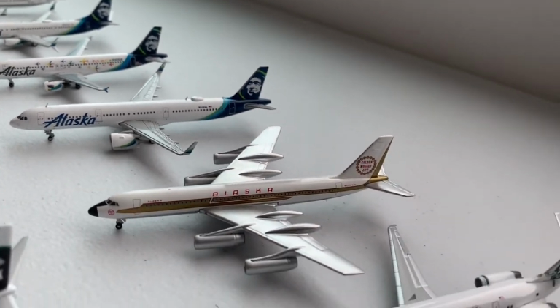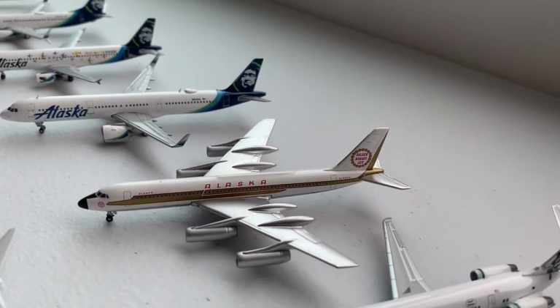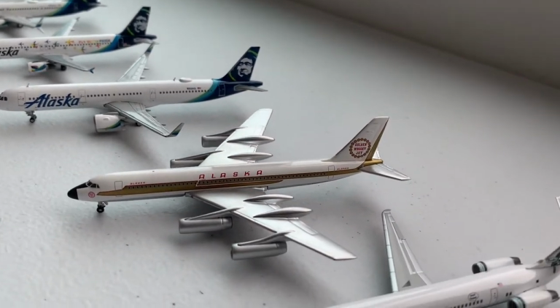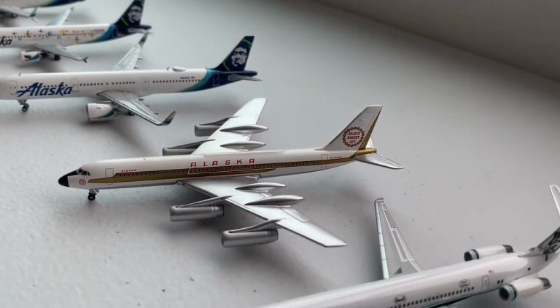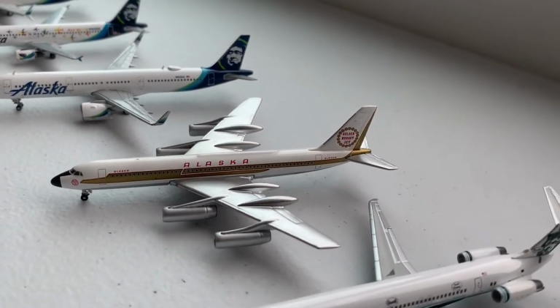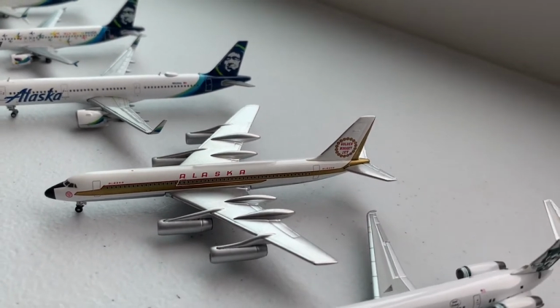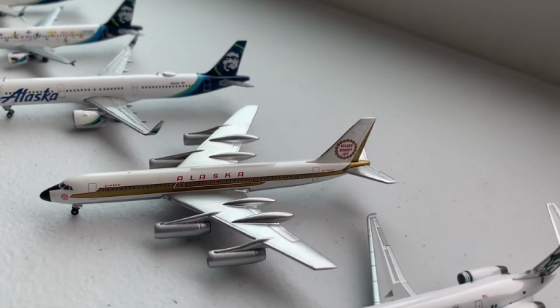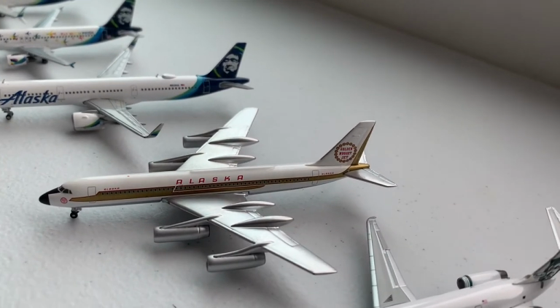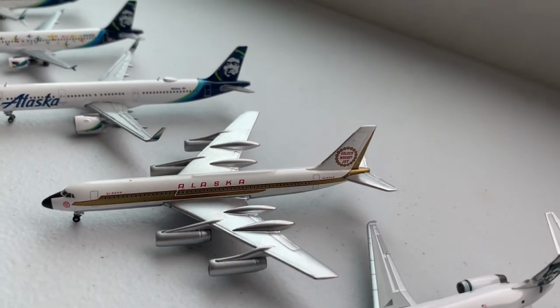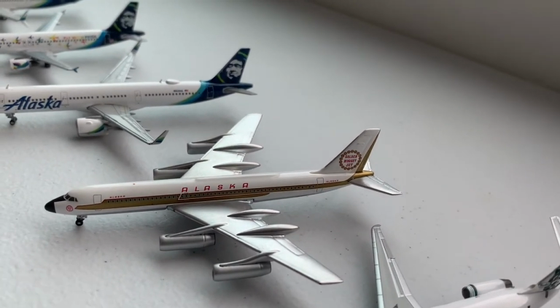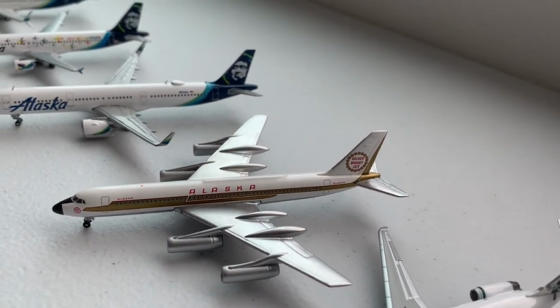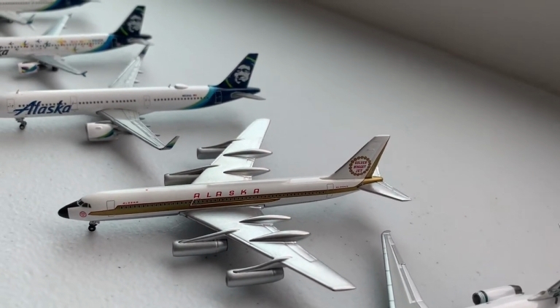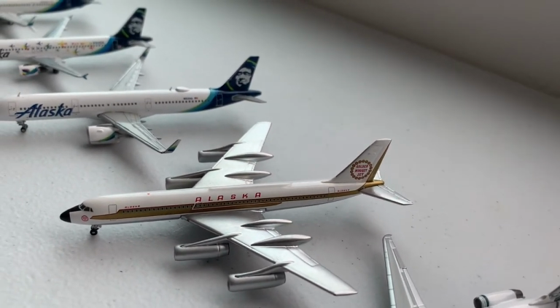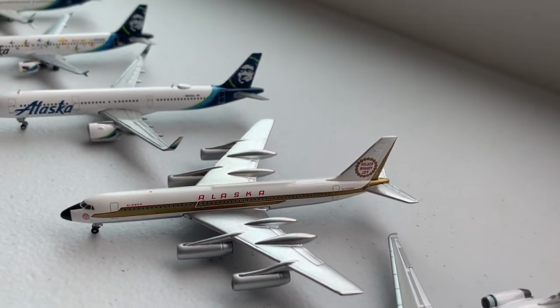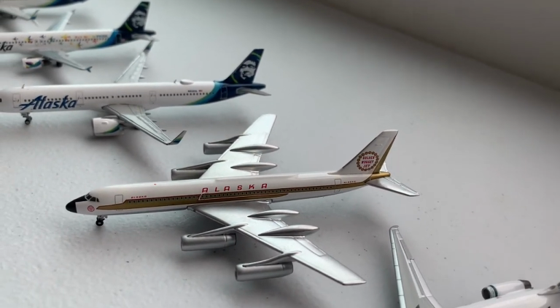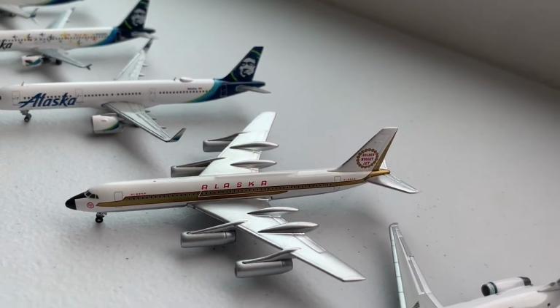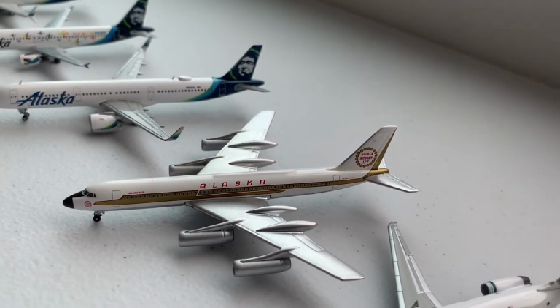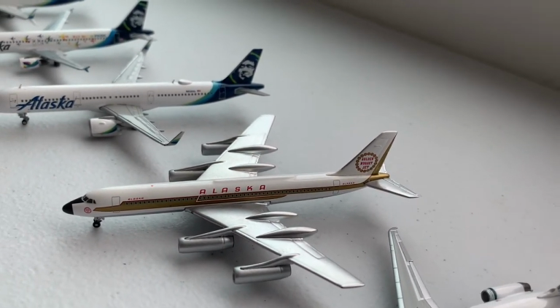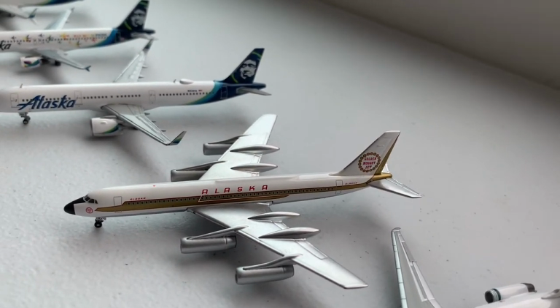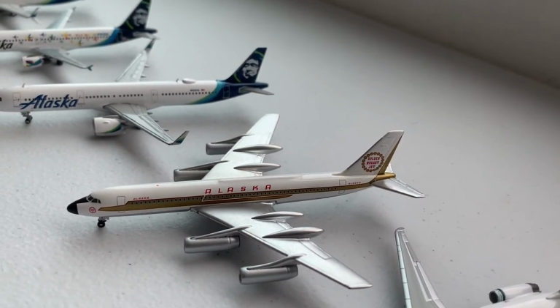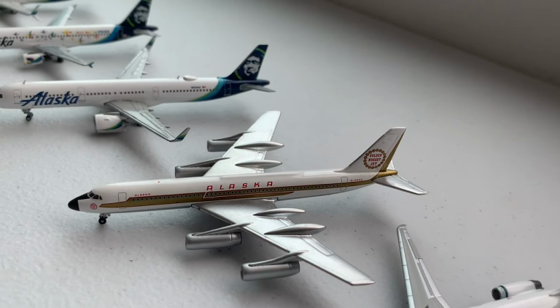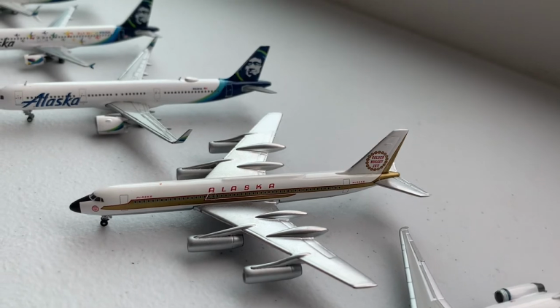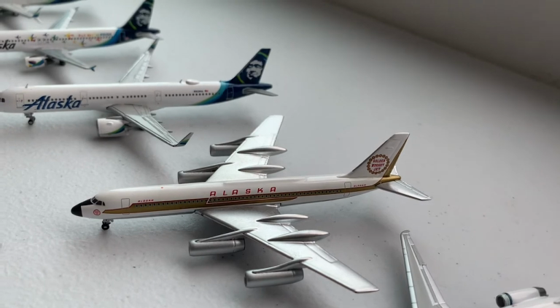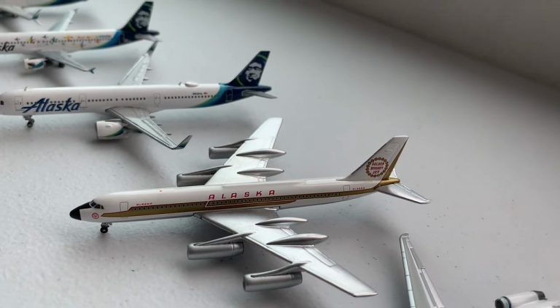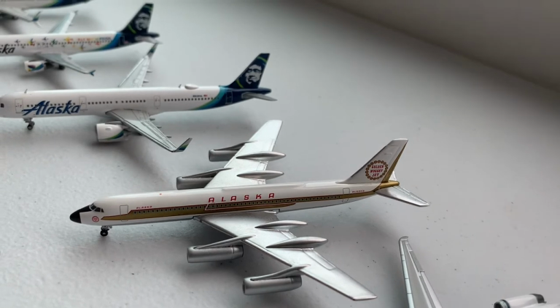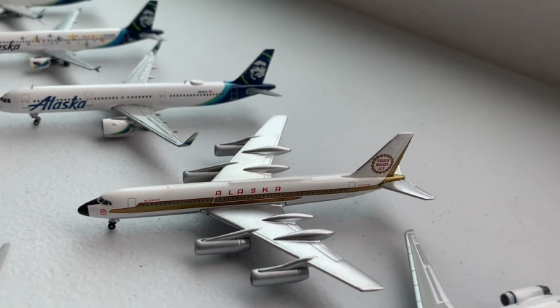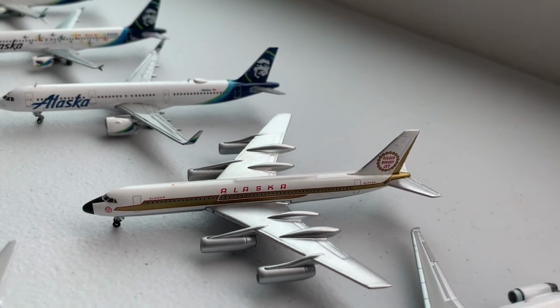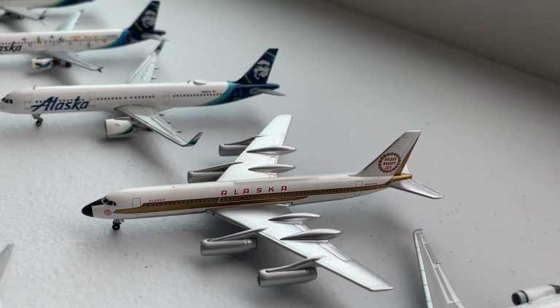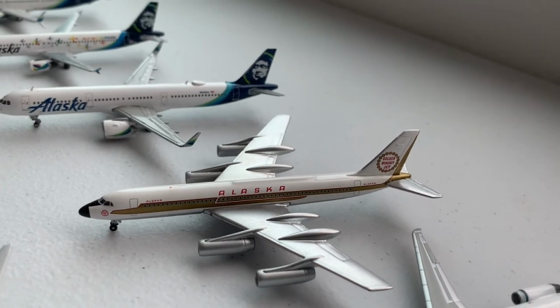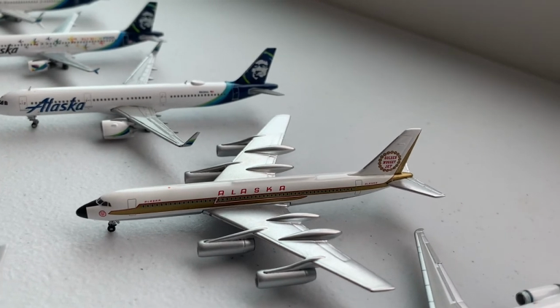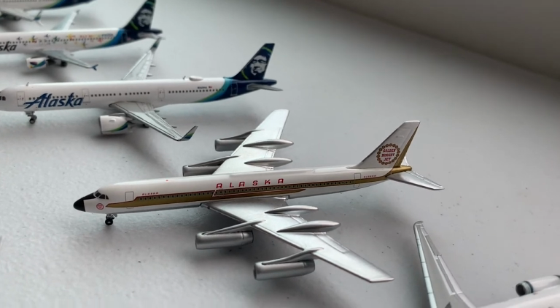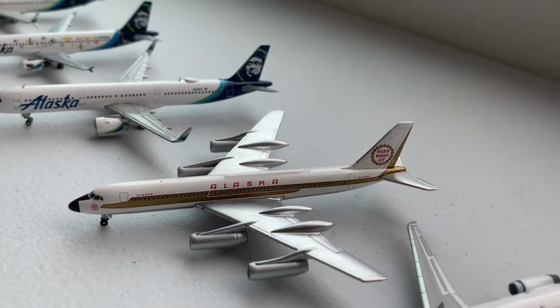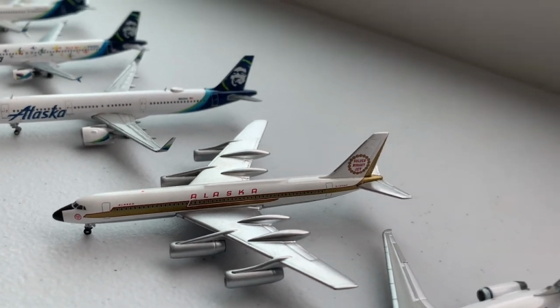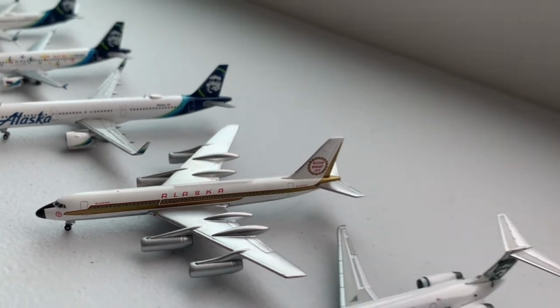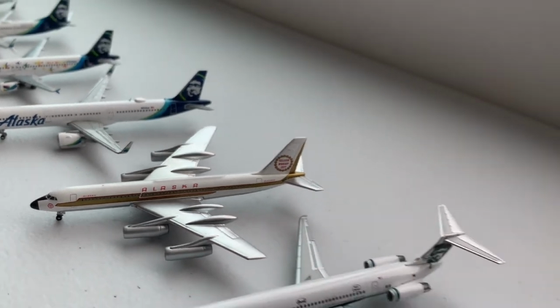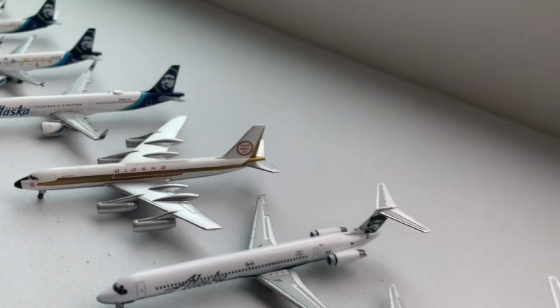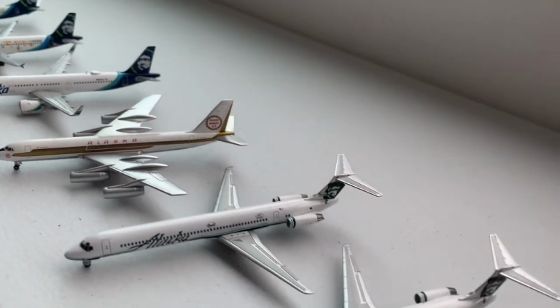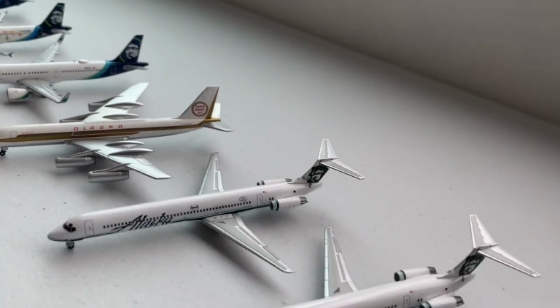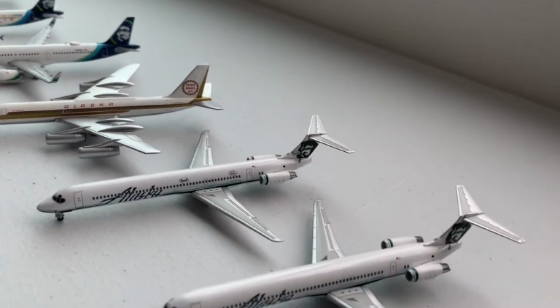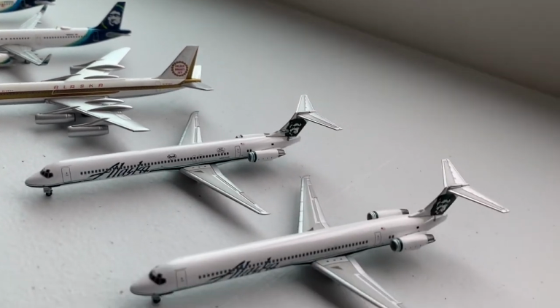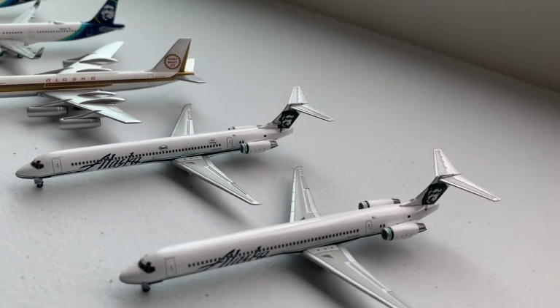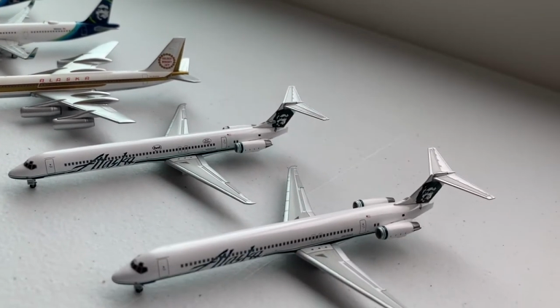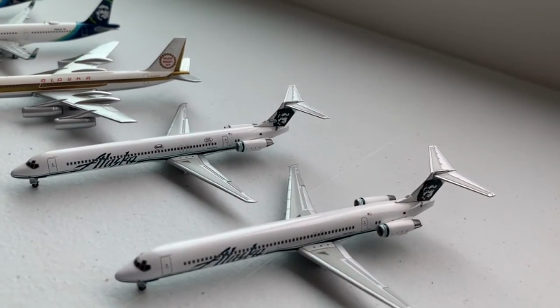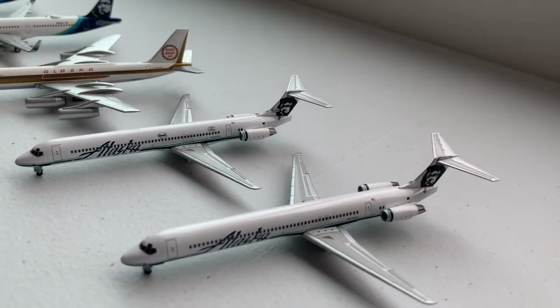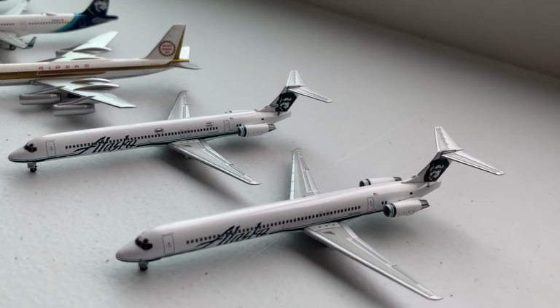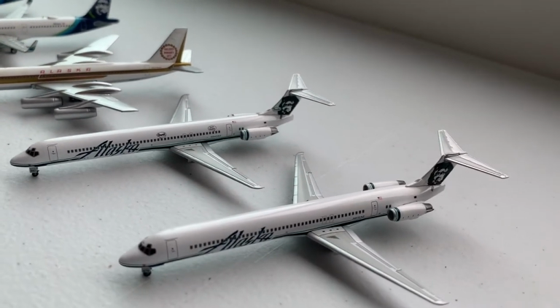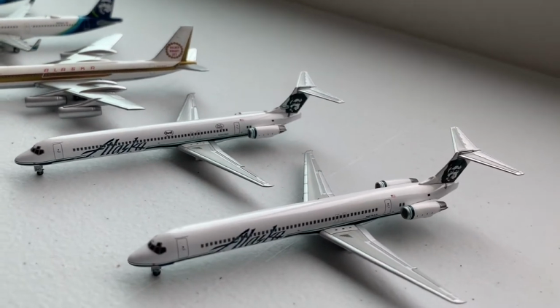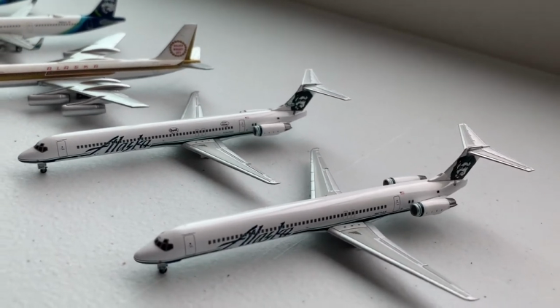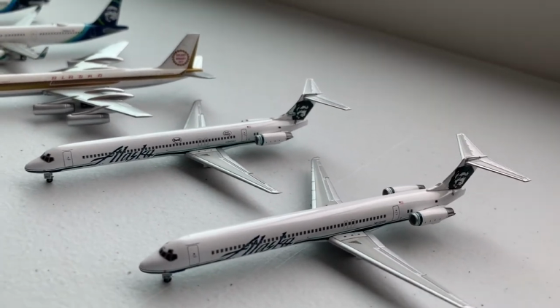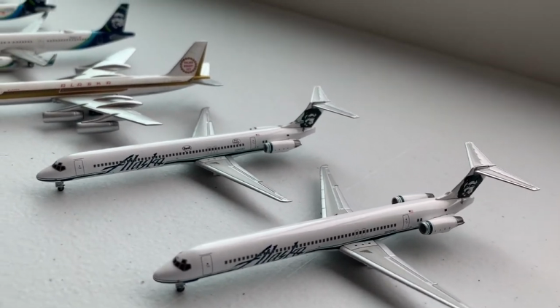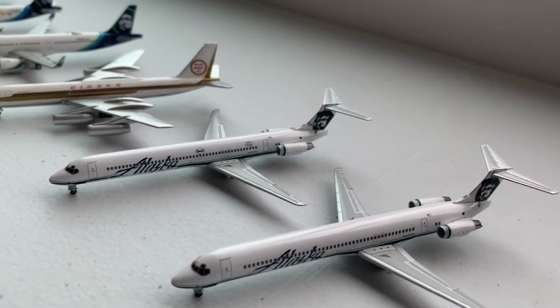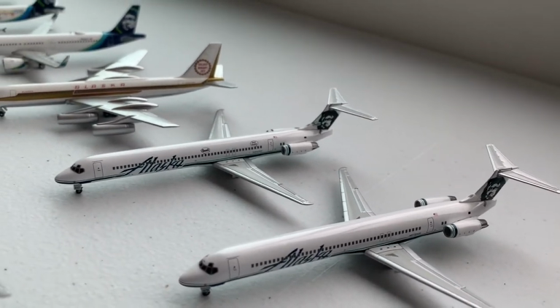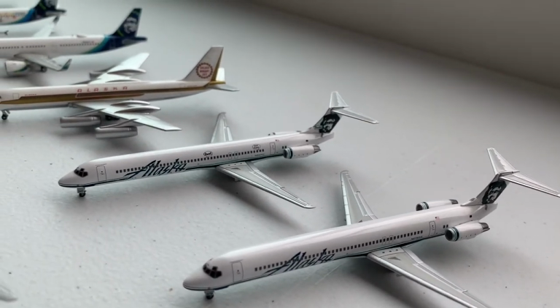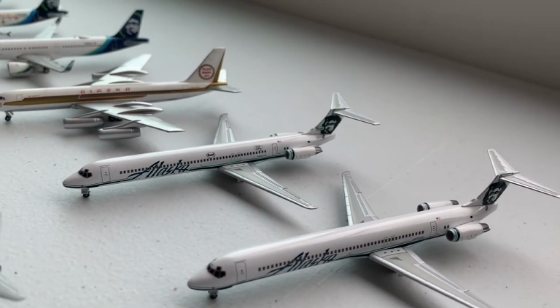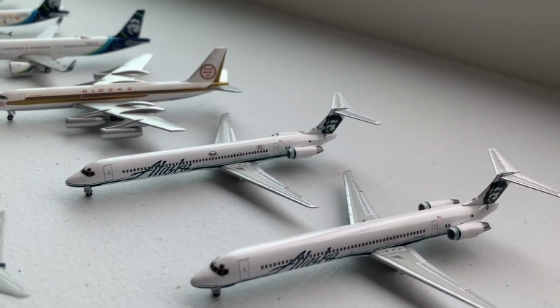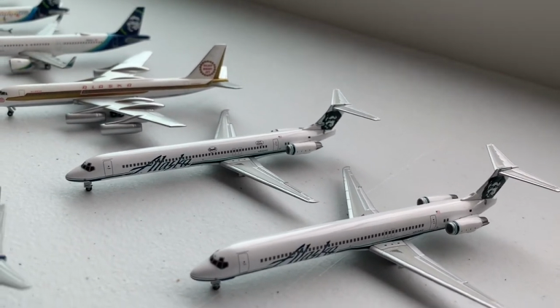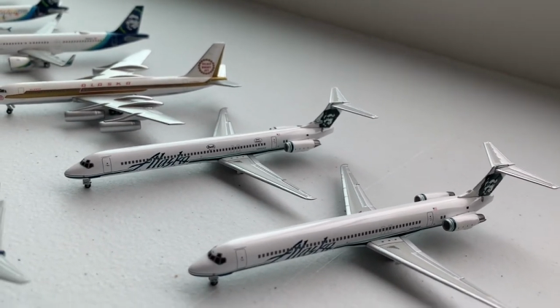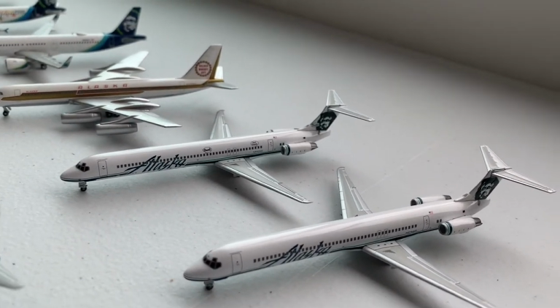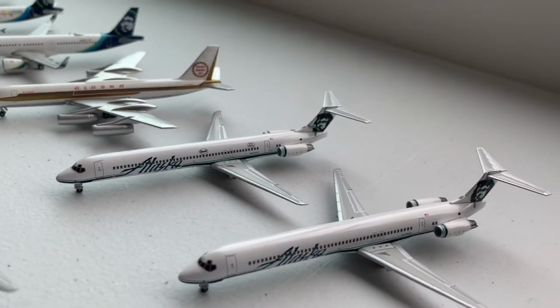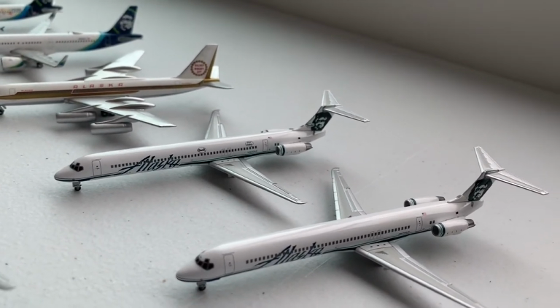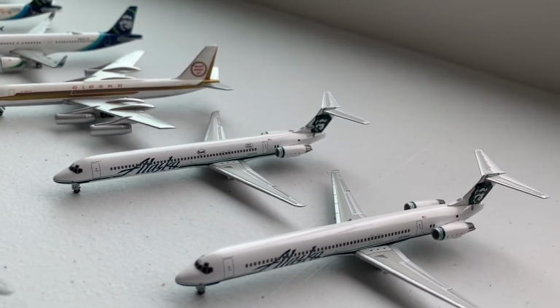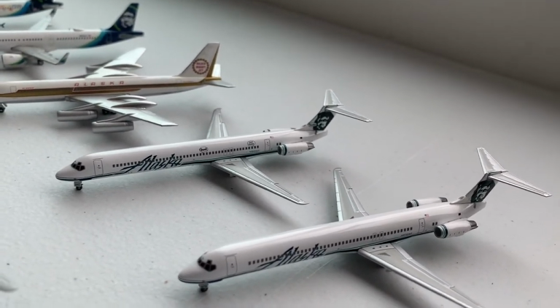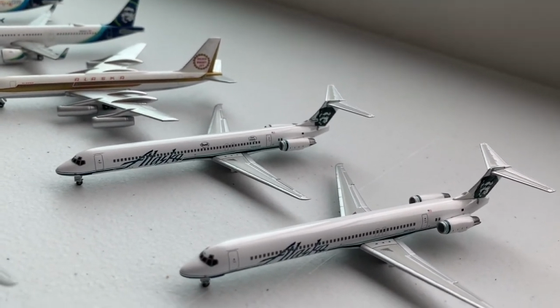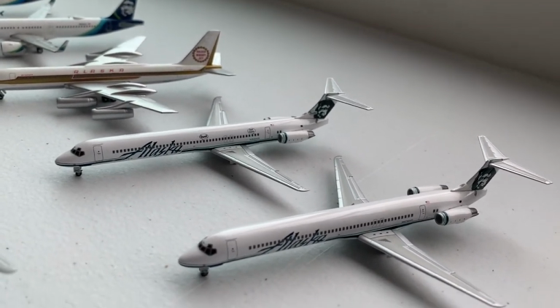Then we have a Convair CV-990 and two McDonnell Douglas MD-80s.